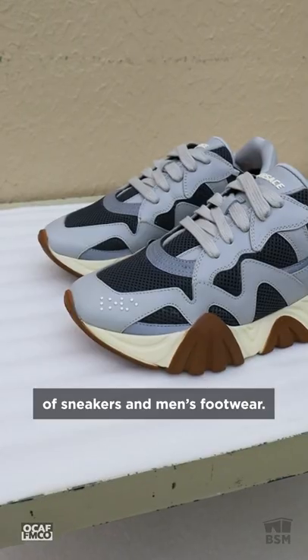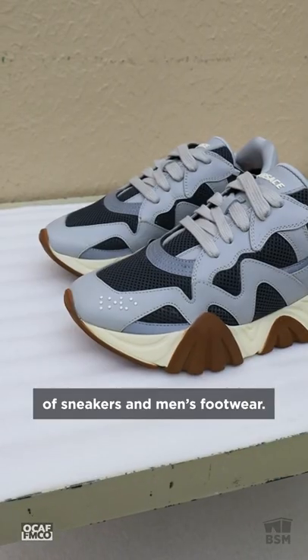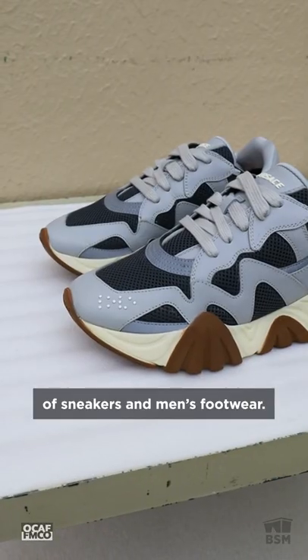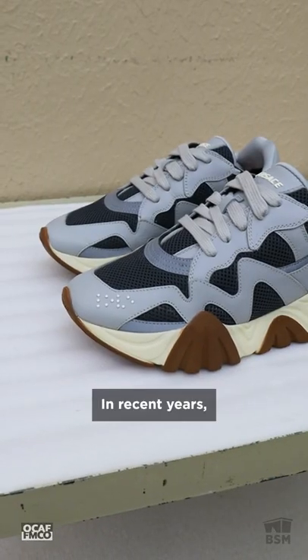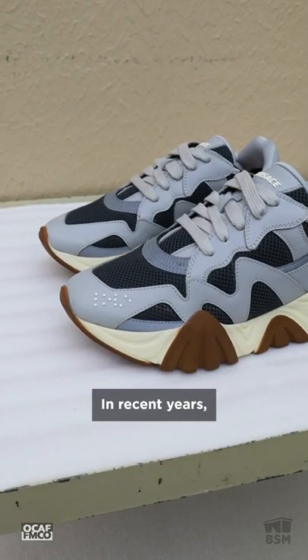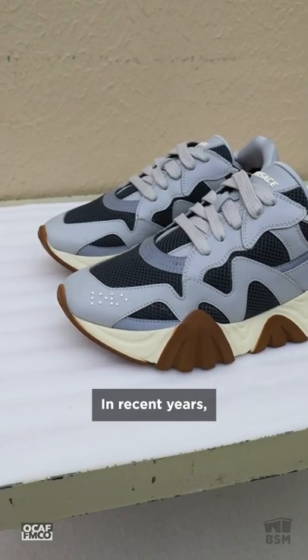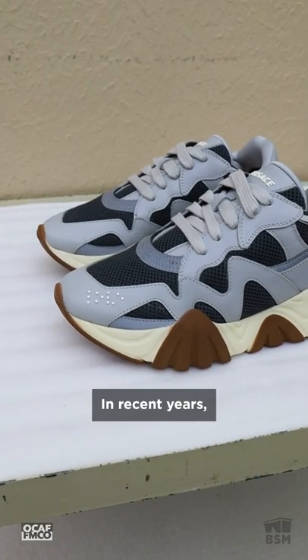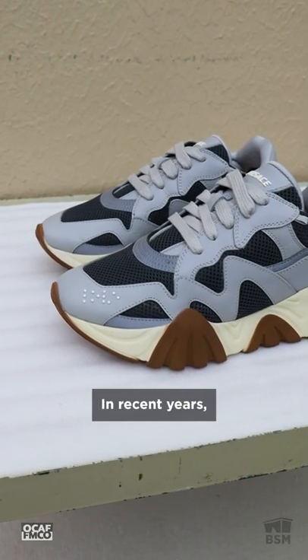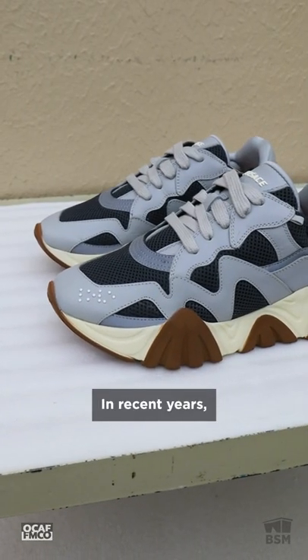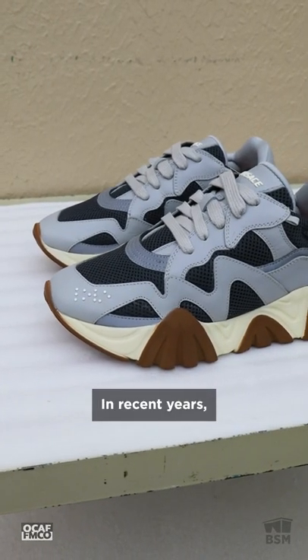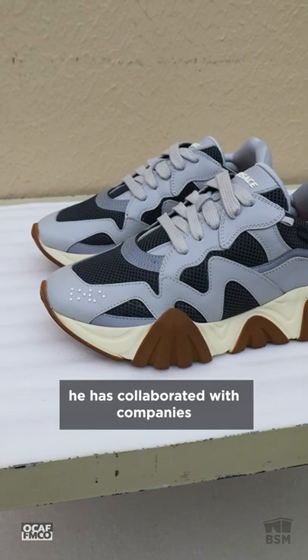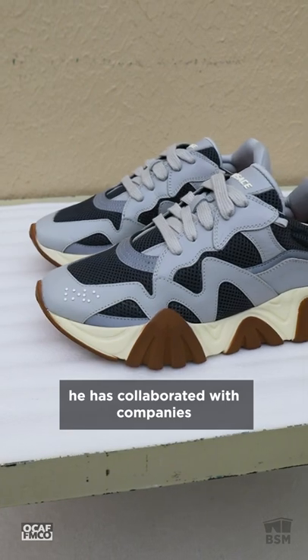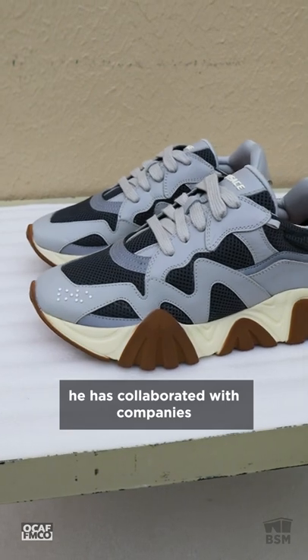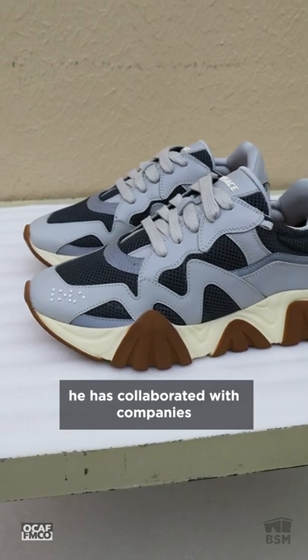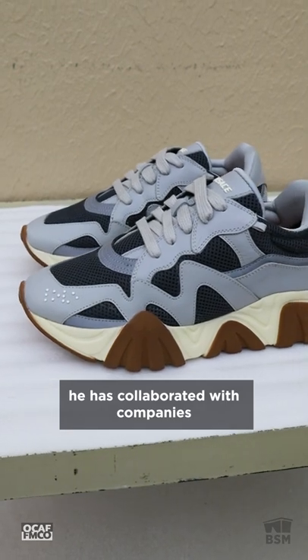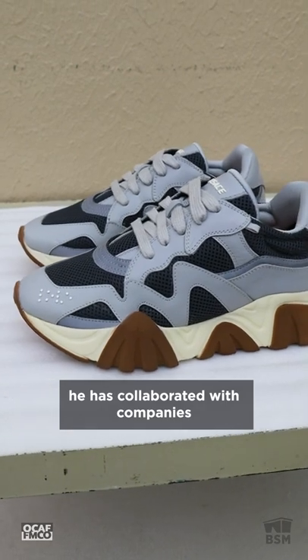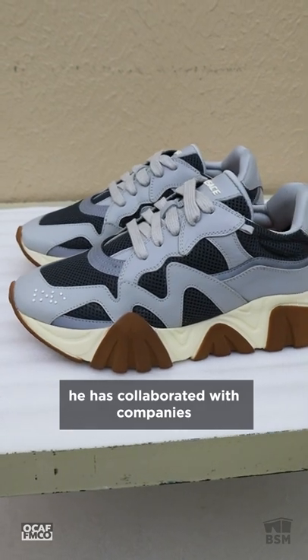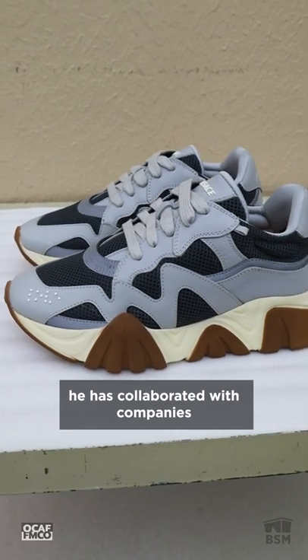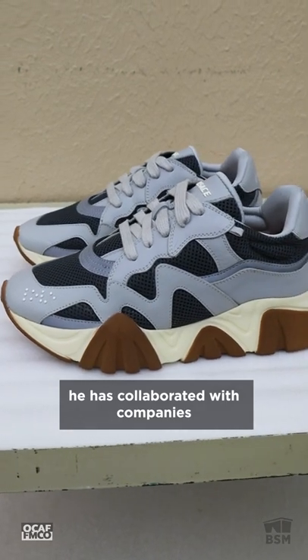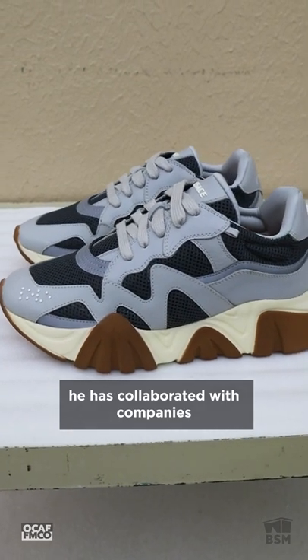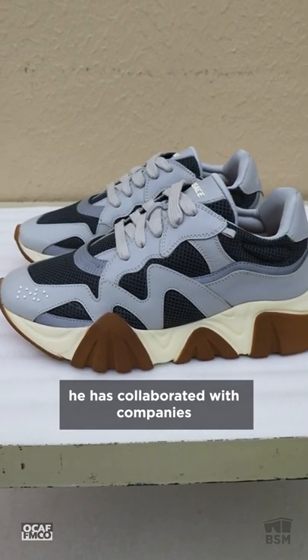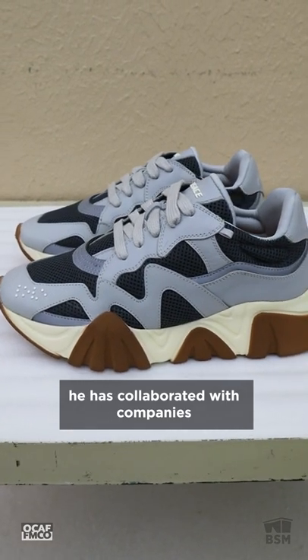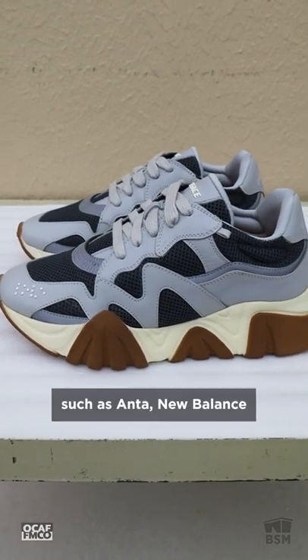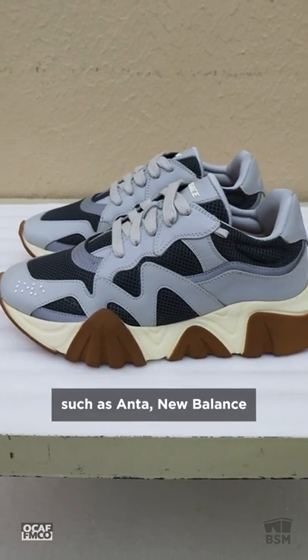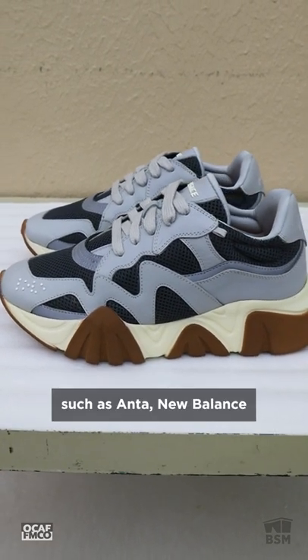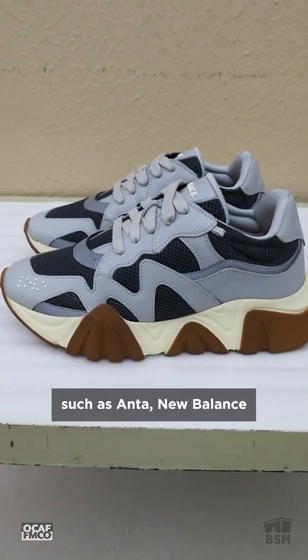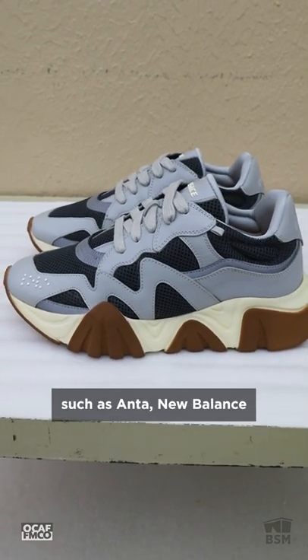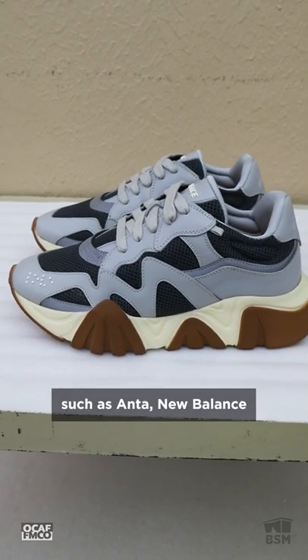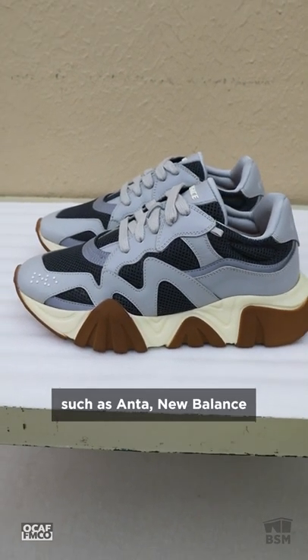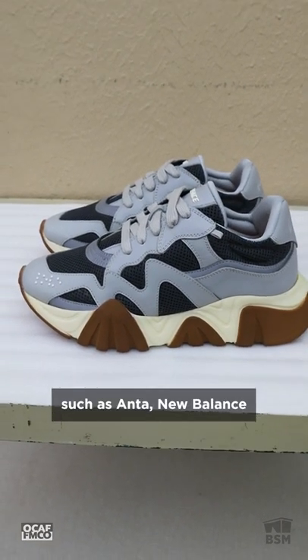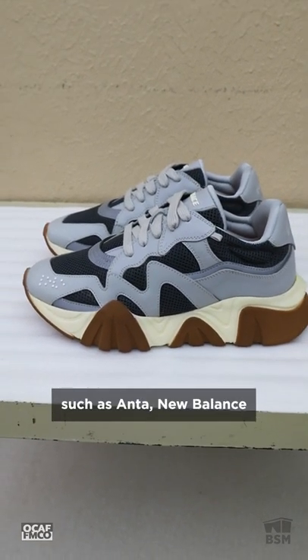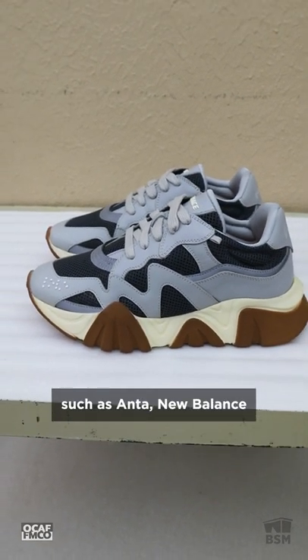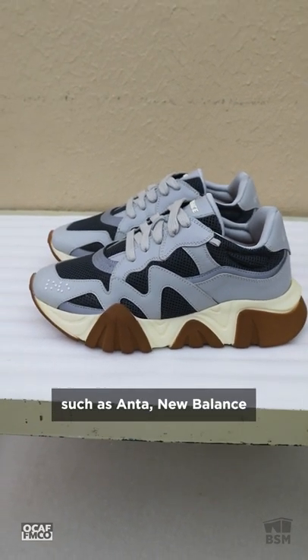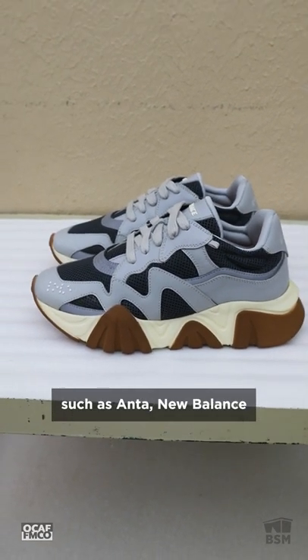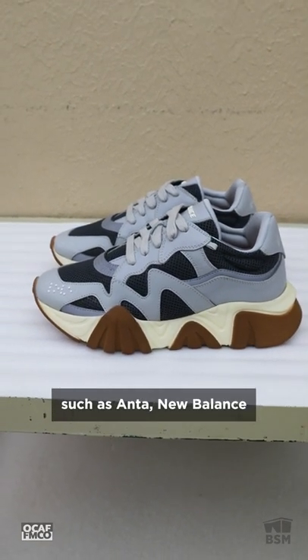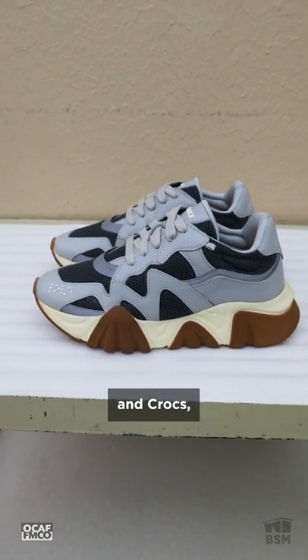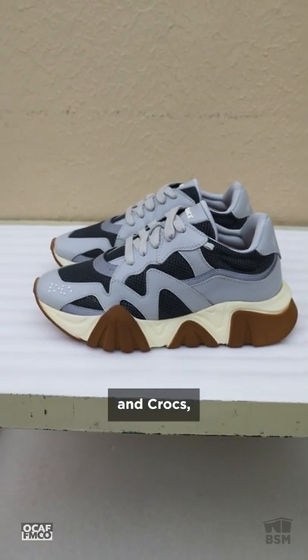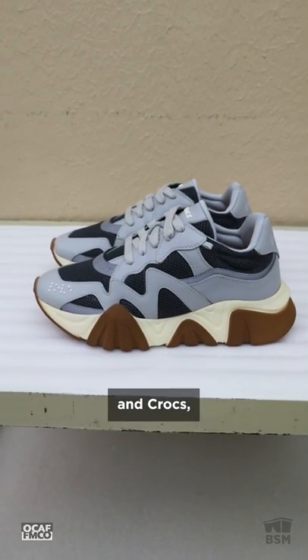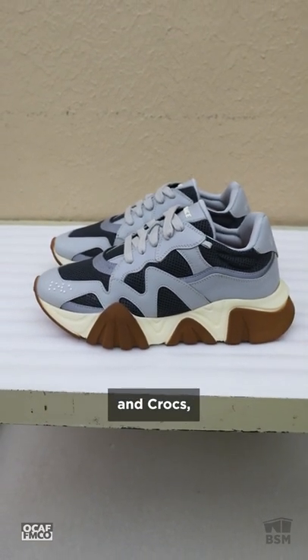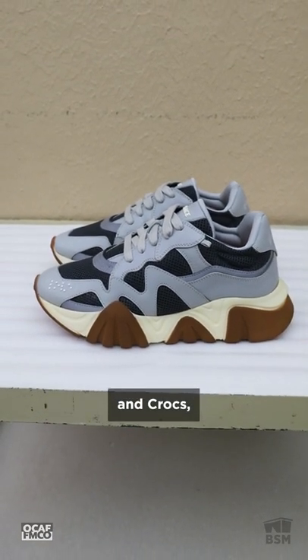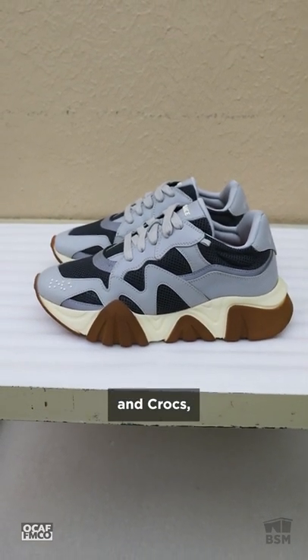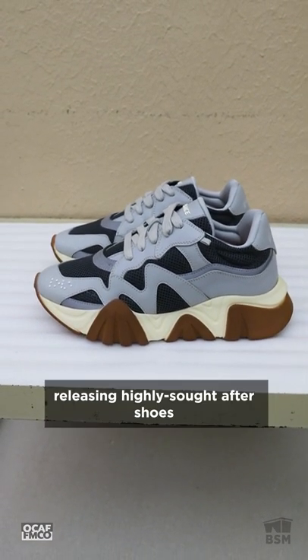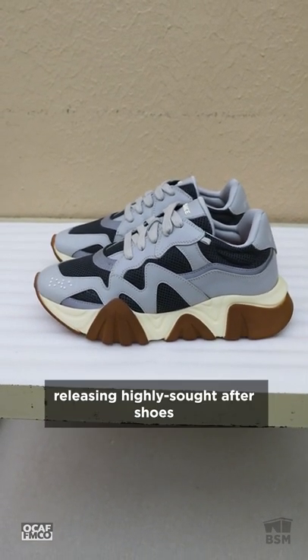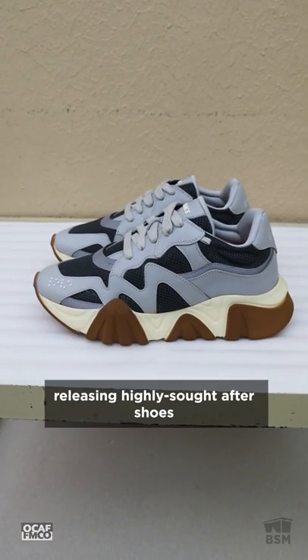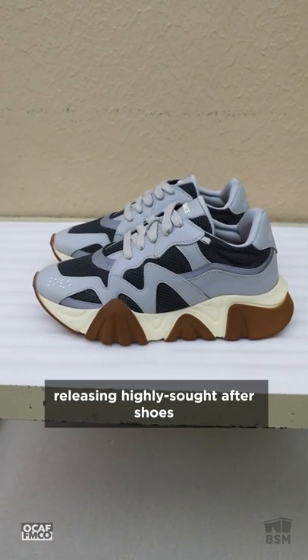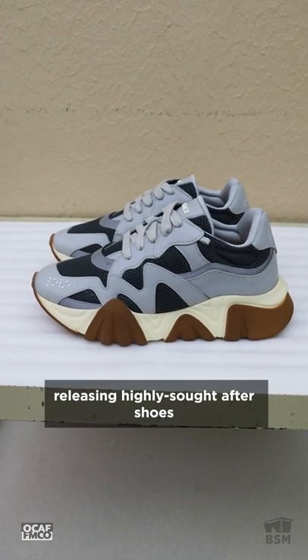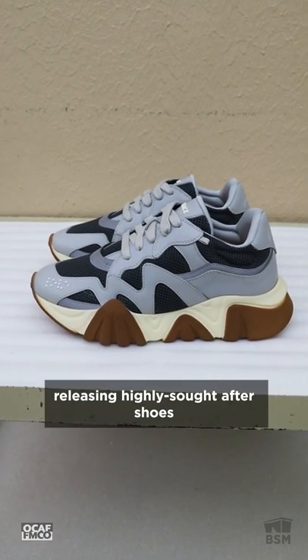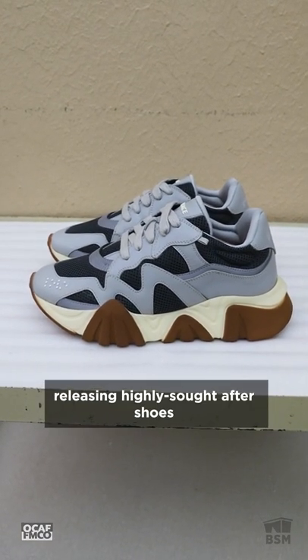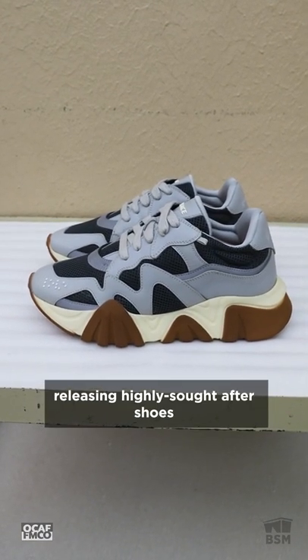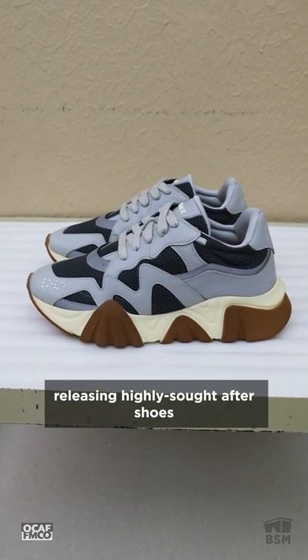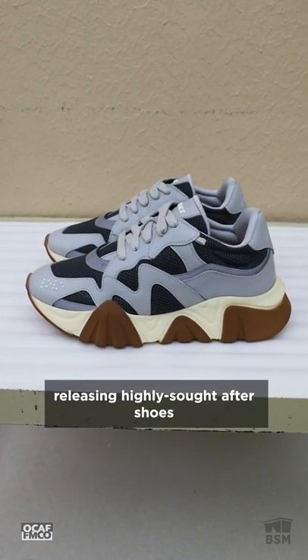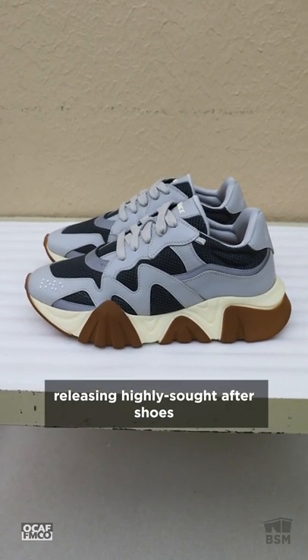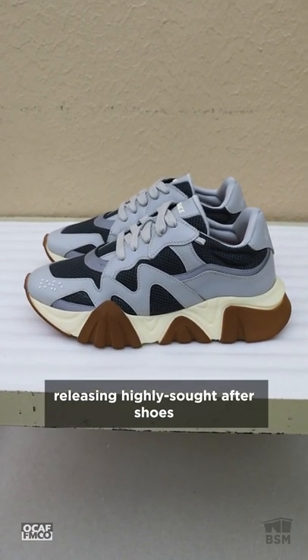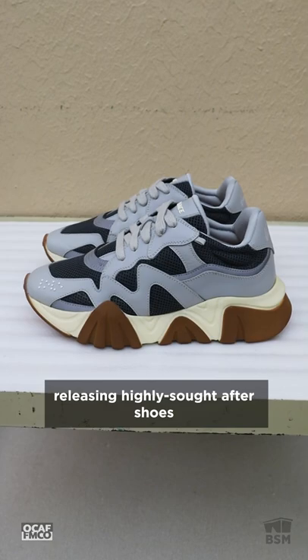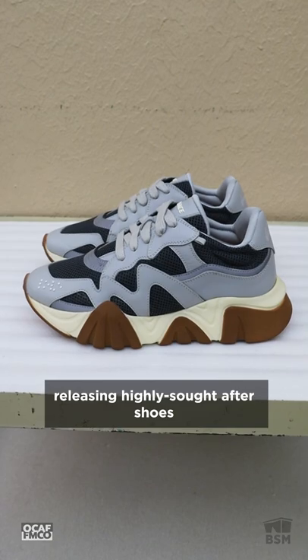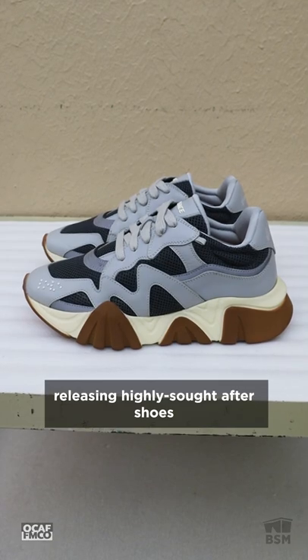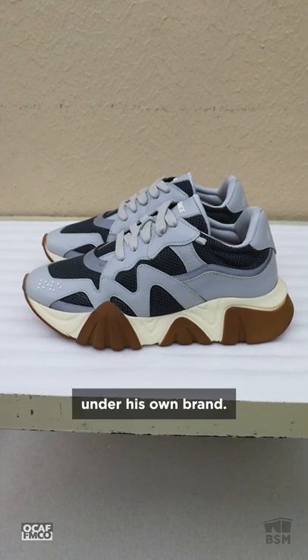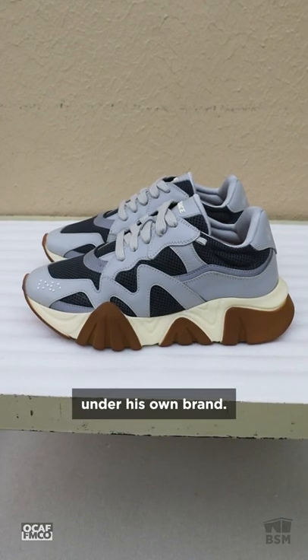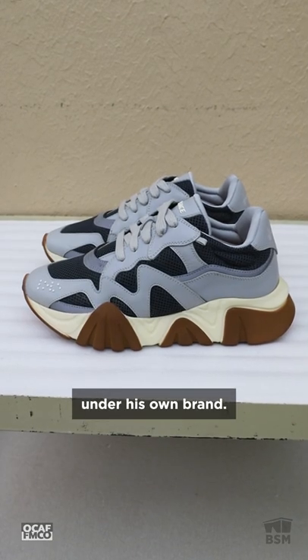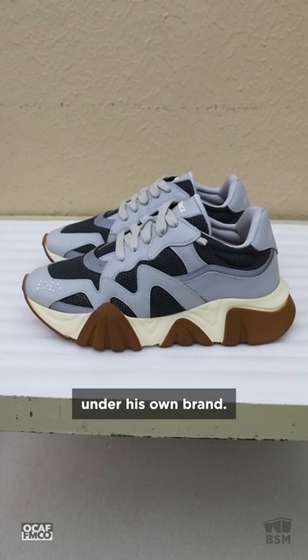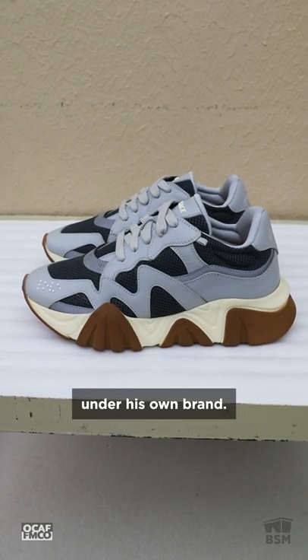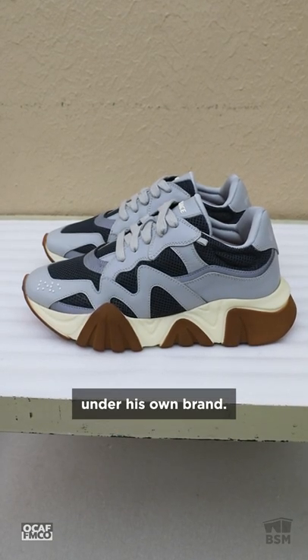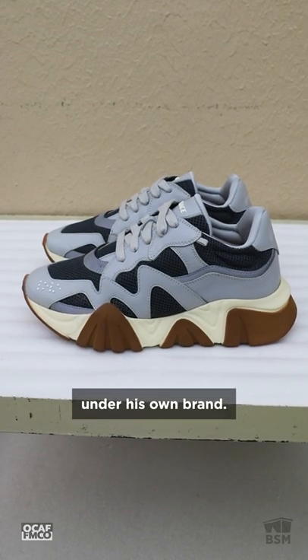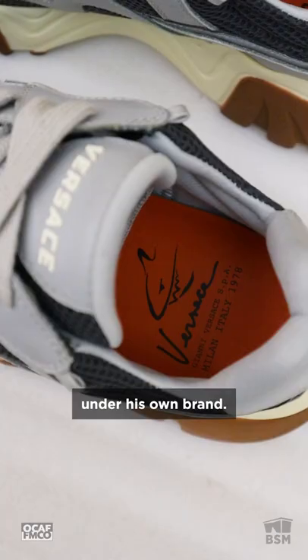In recent years, he has collaborated with companies such as Anta, New Balance, and Crocs, releasing highly sought-after shoes under his own brand.